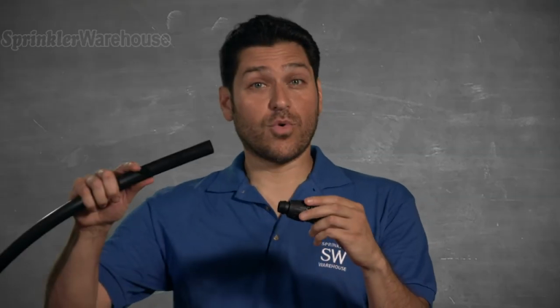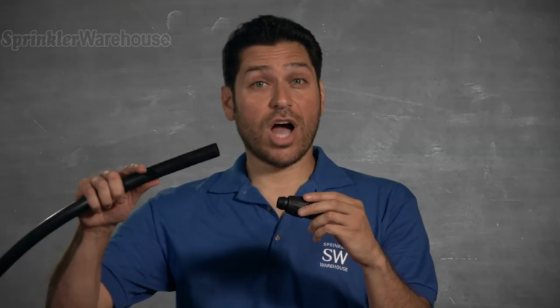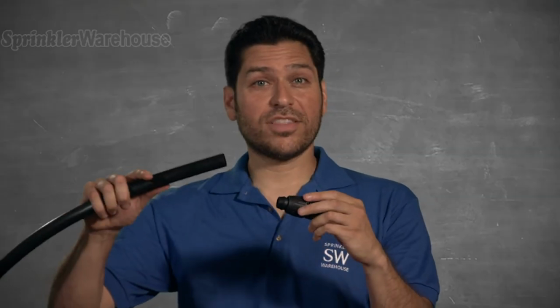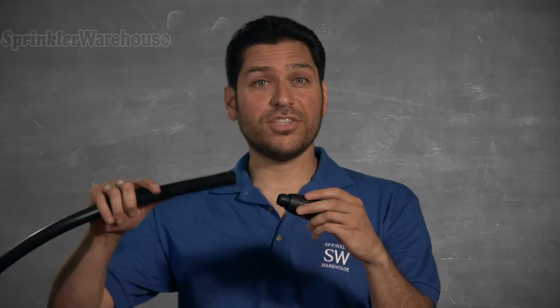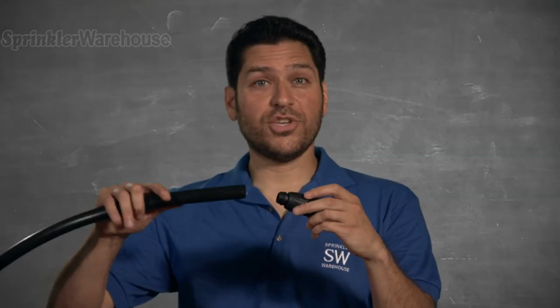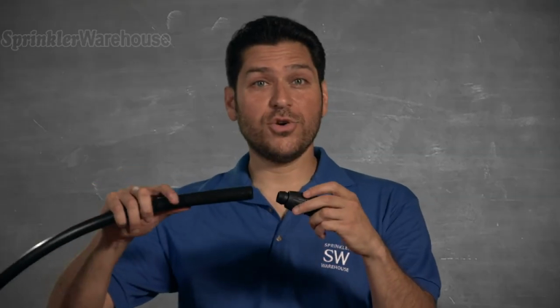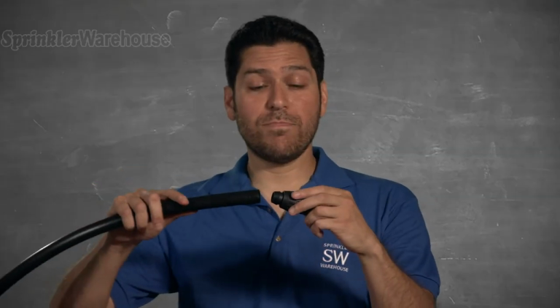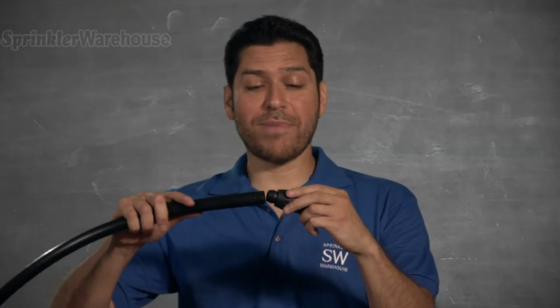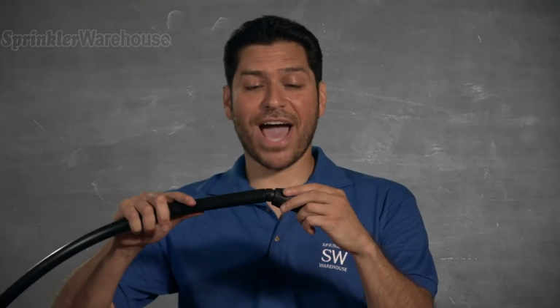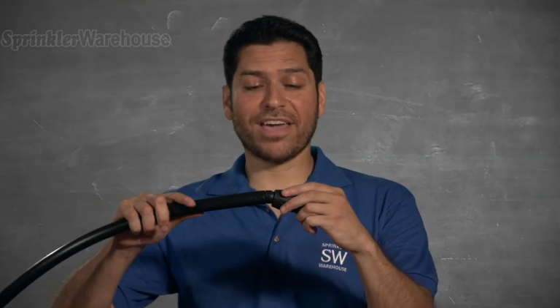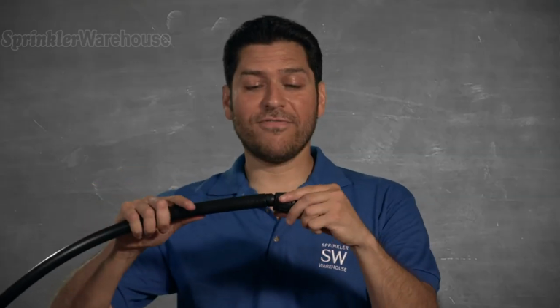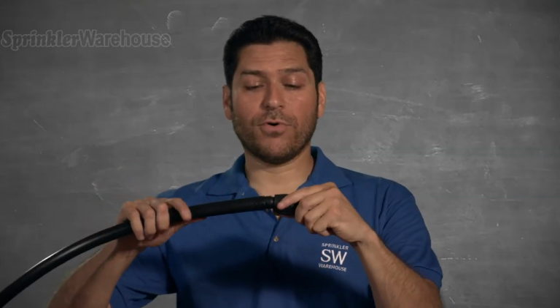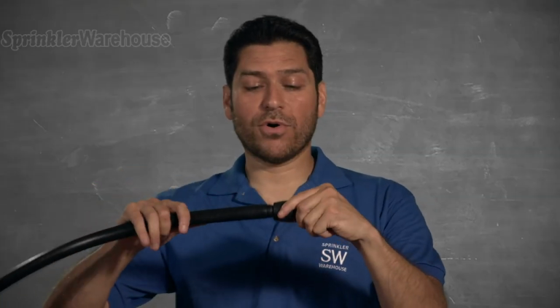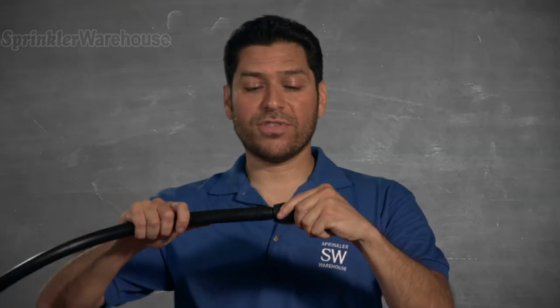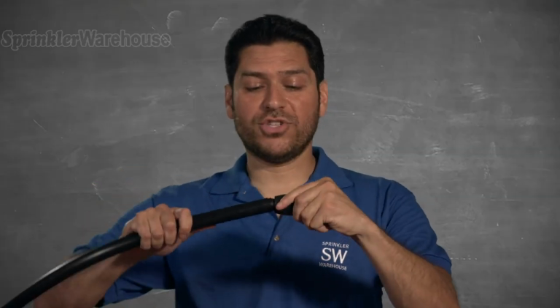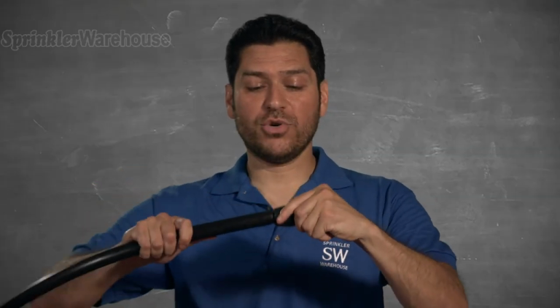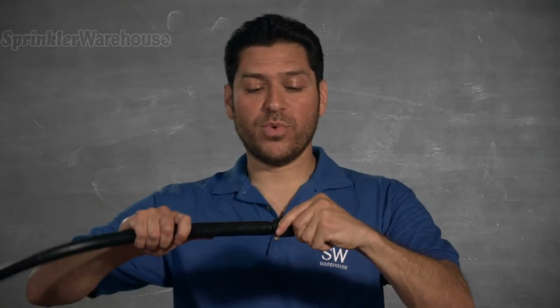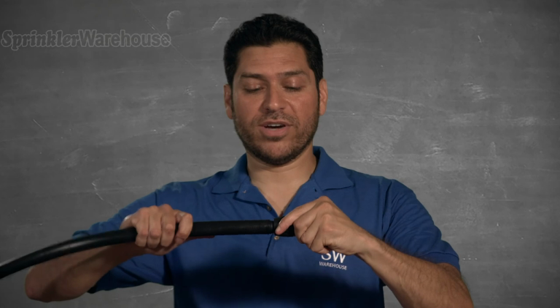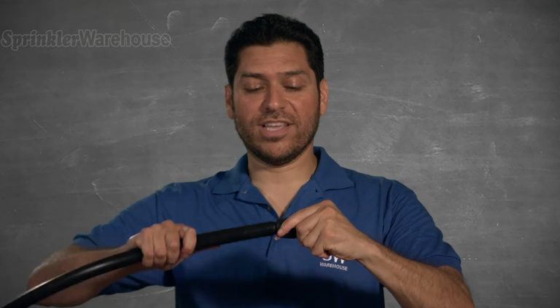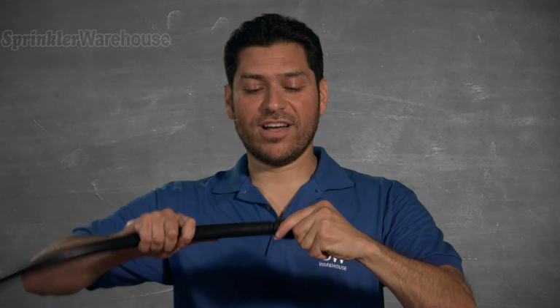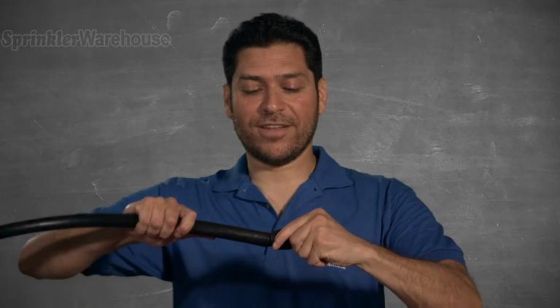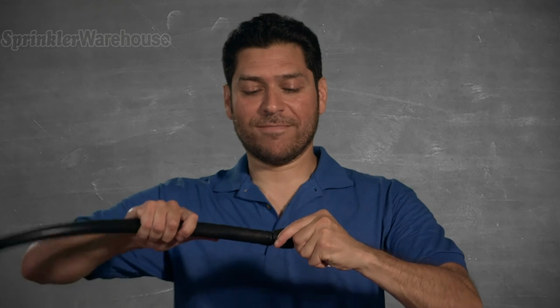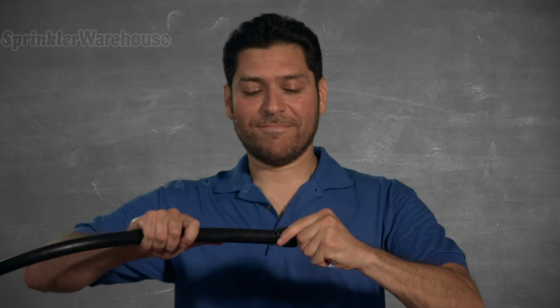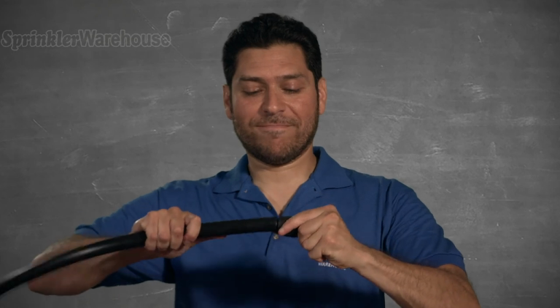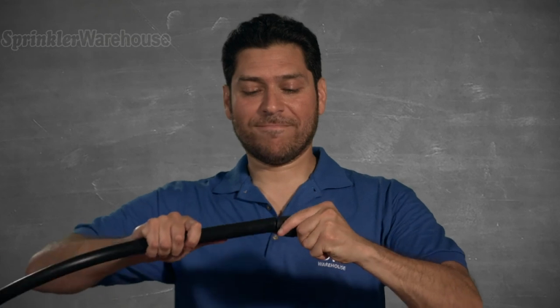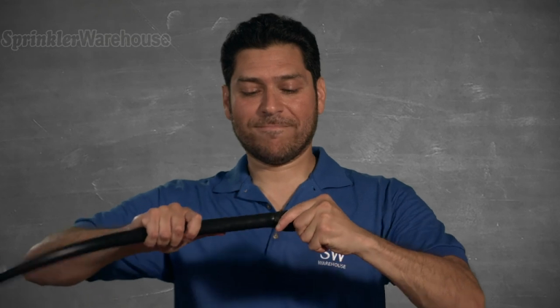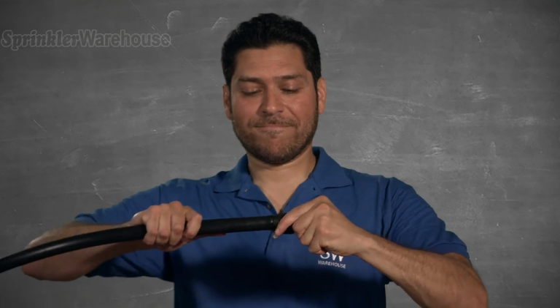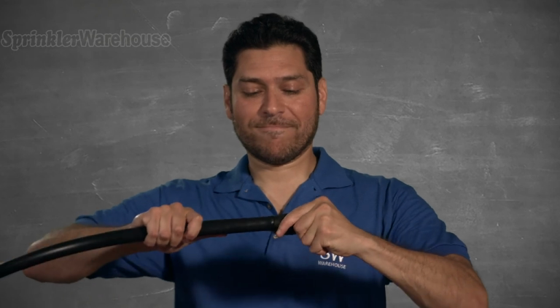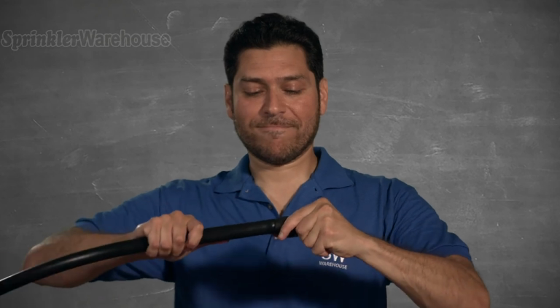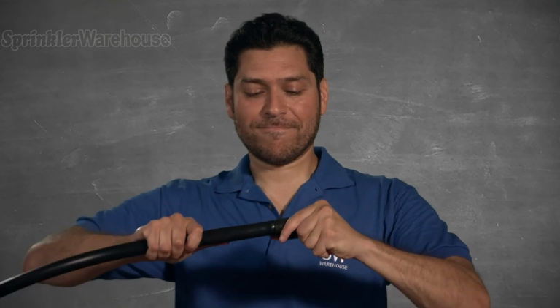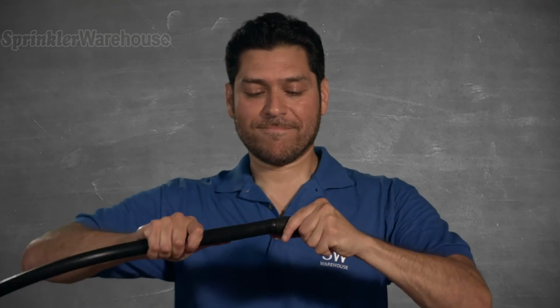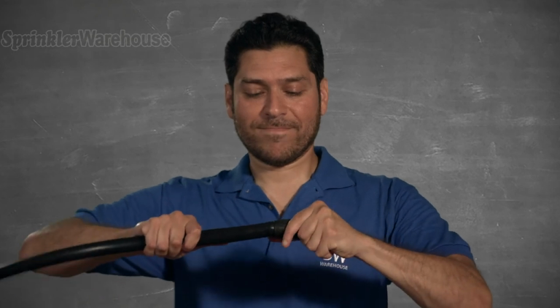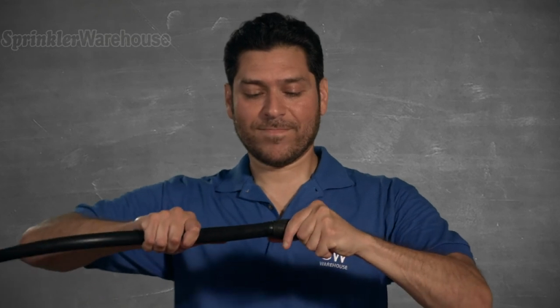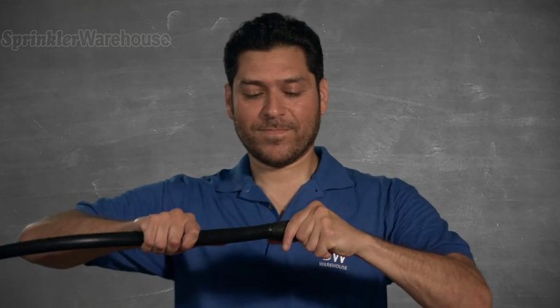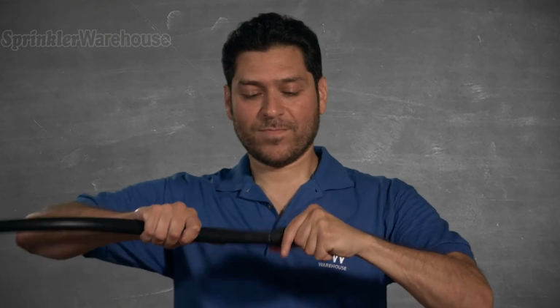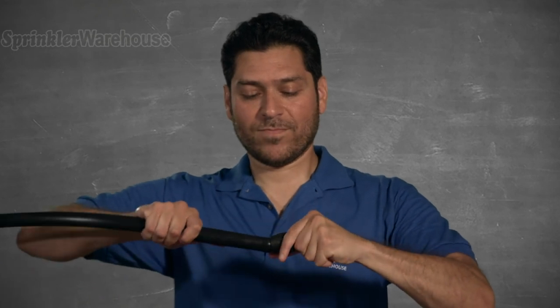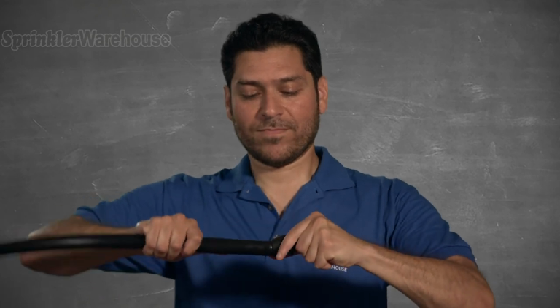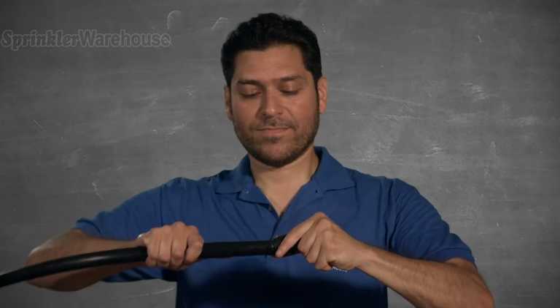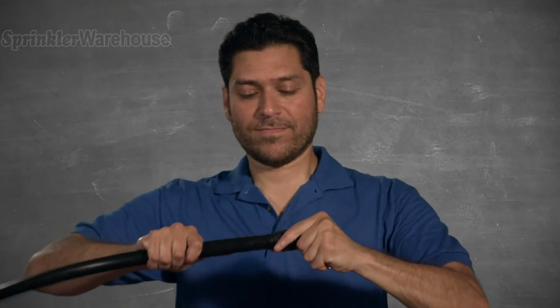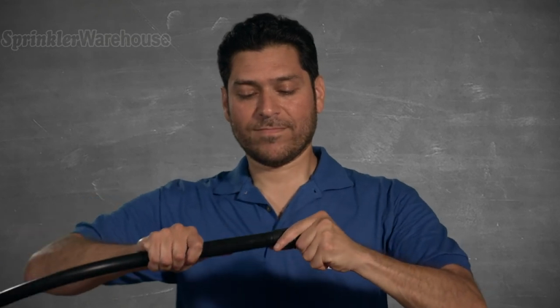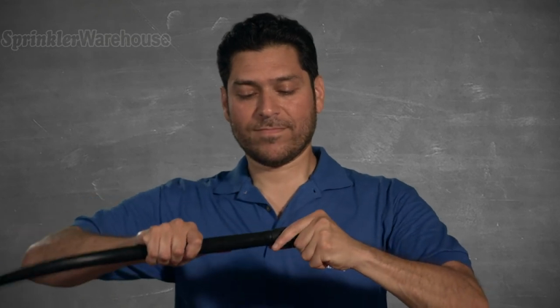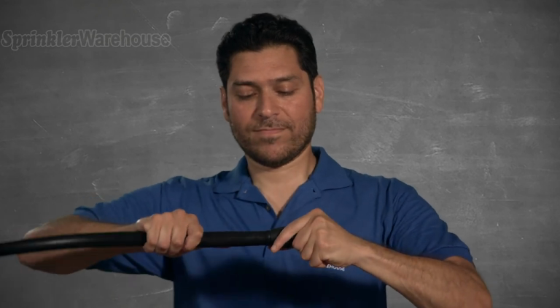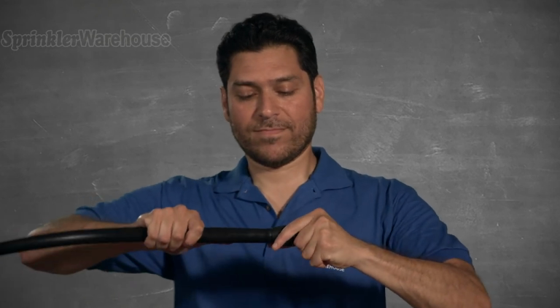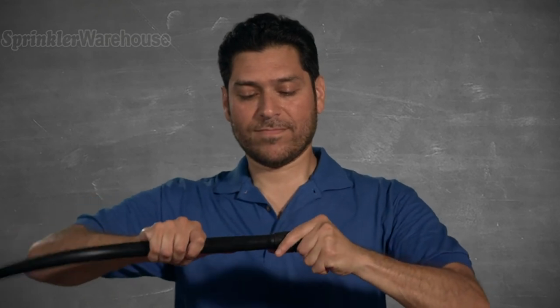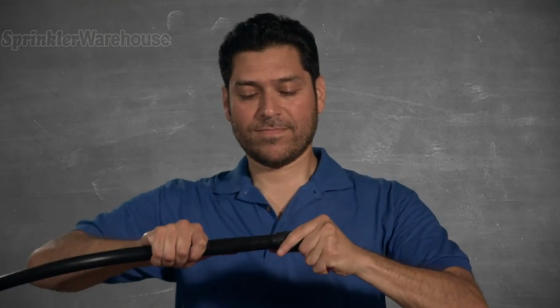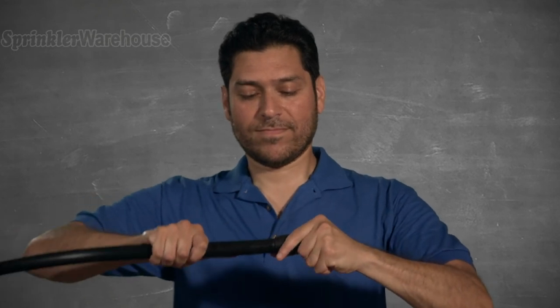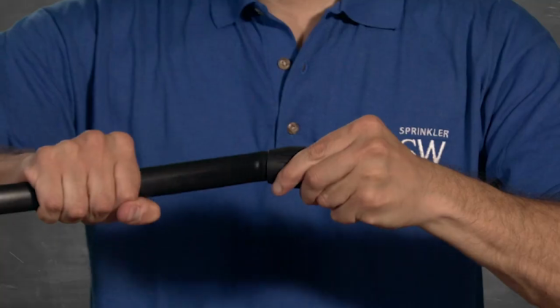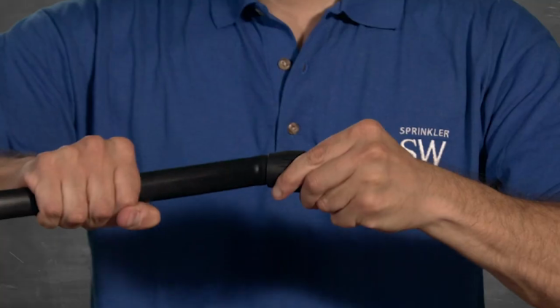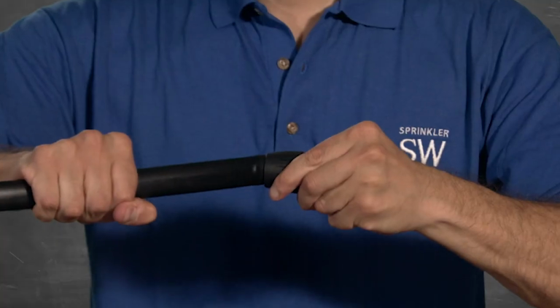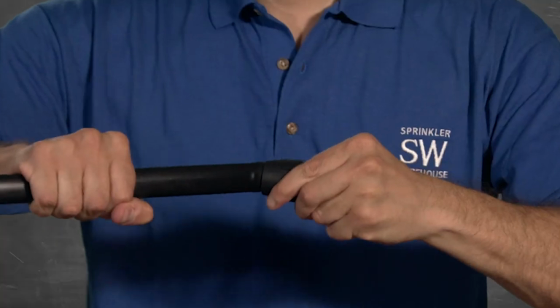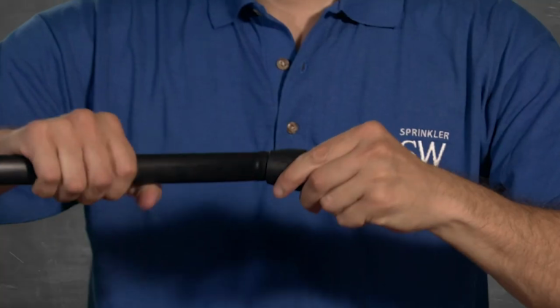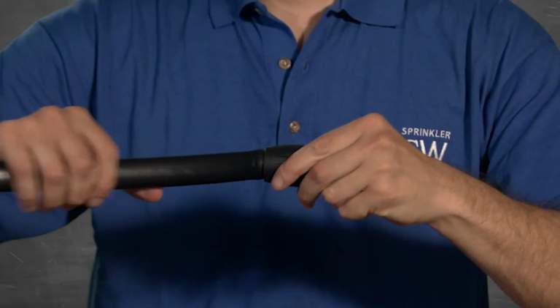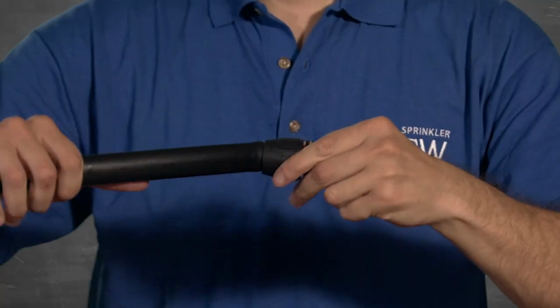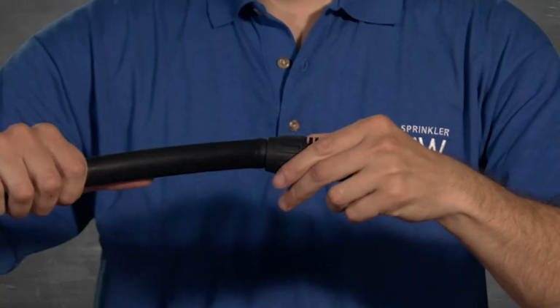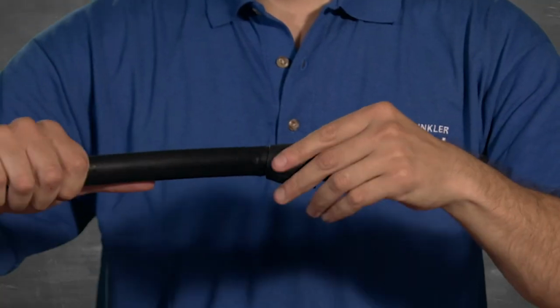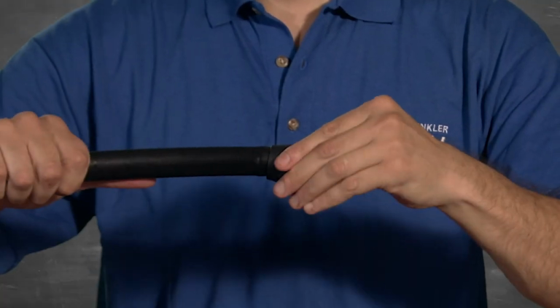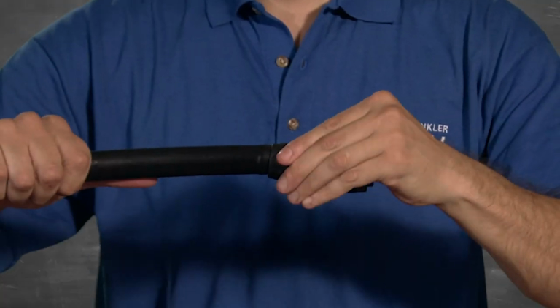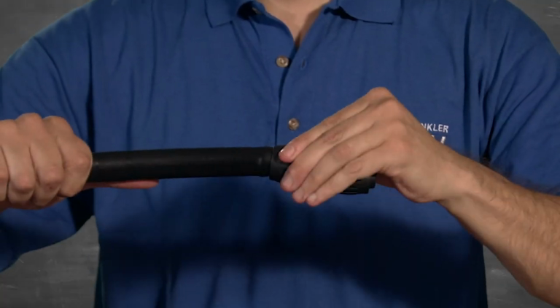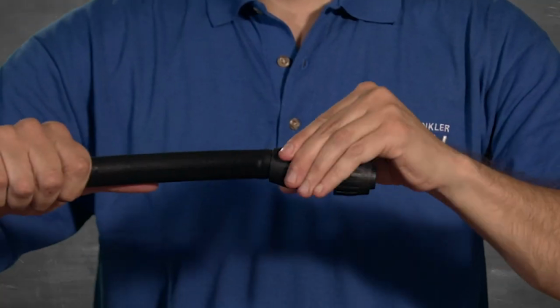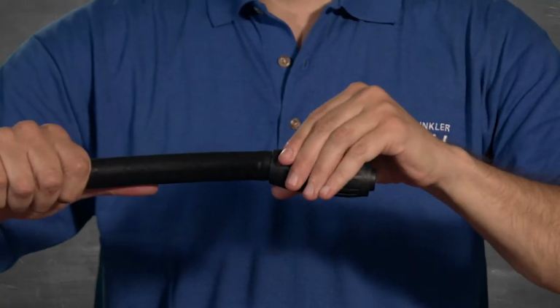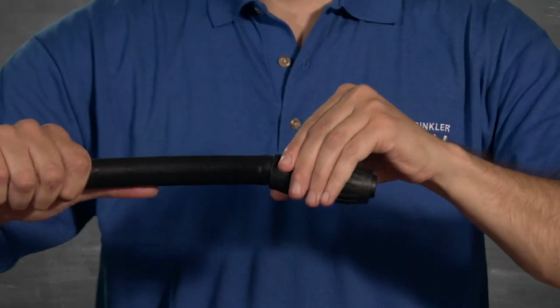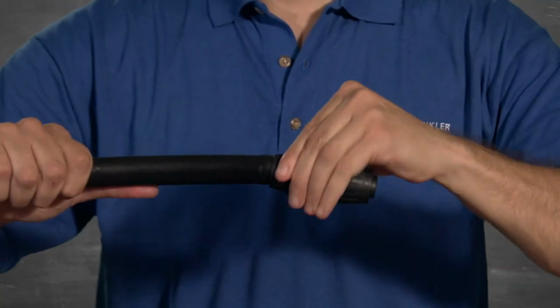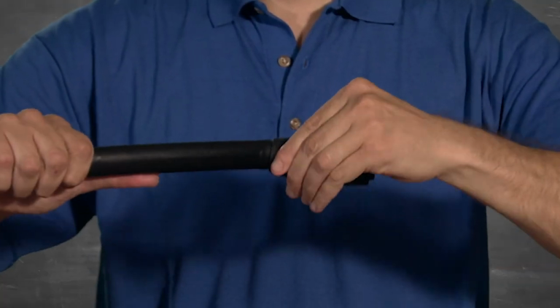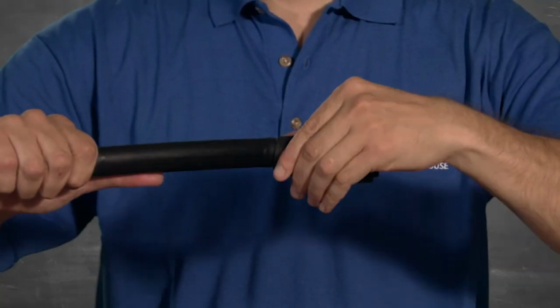Rock the tube back and forth to wiggle it on. Now tighten up the nut.